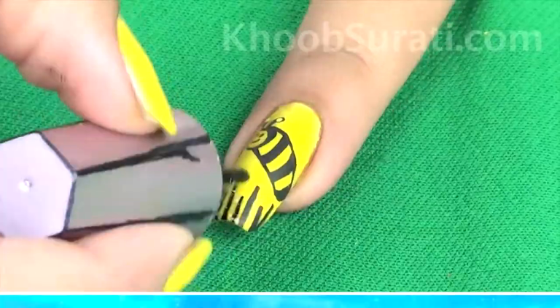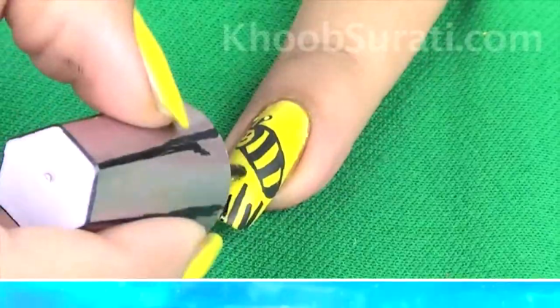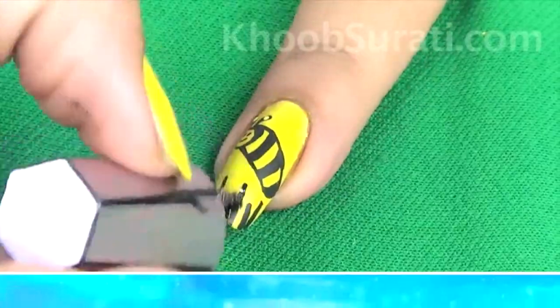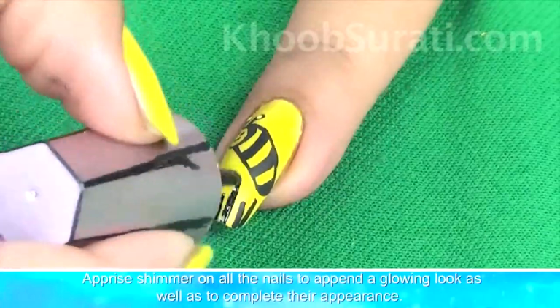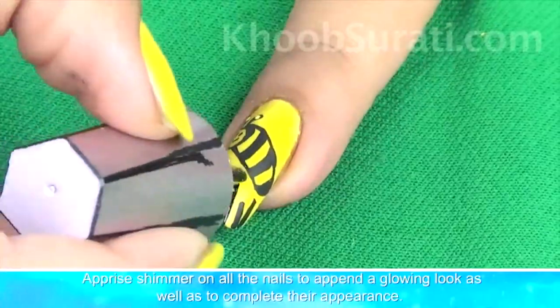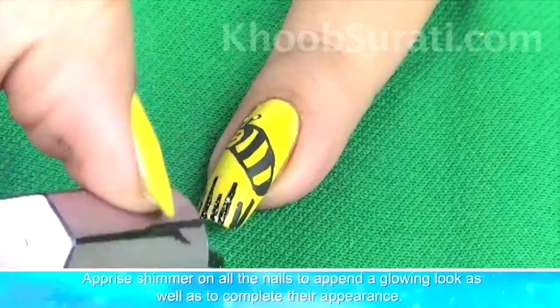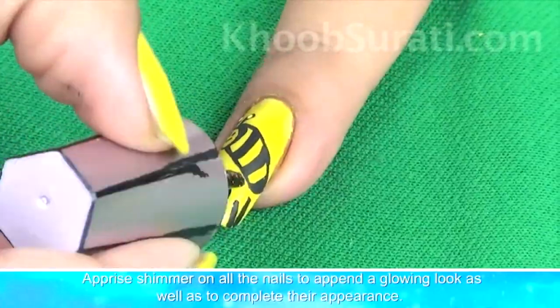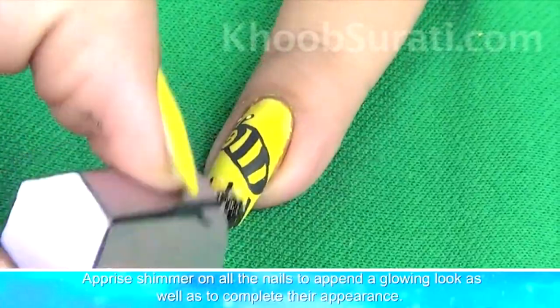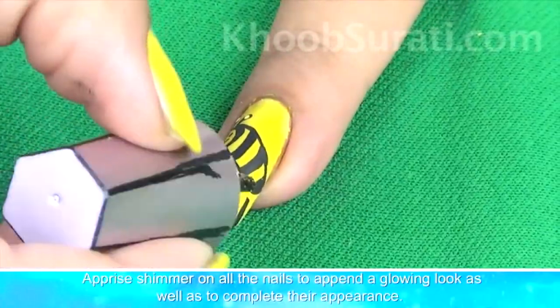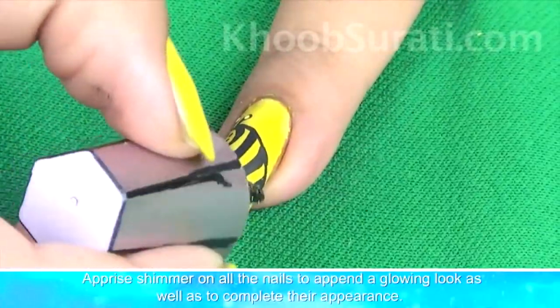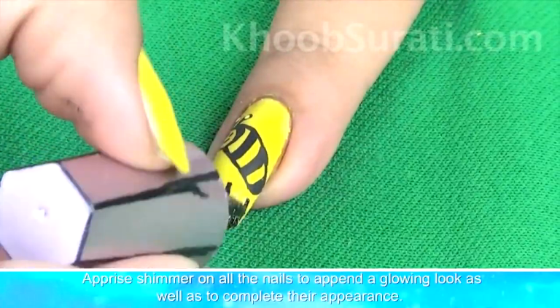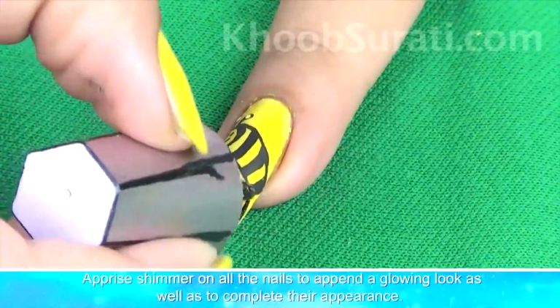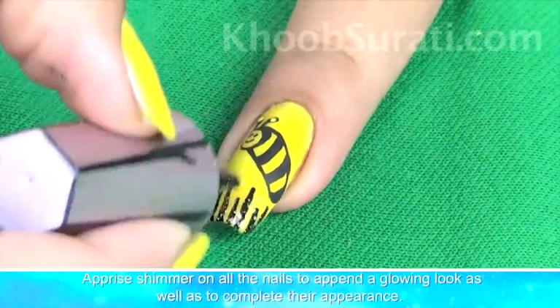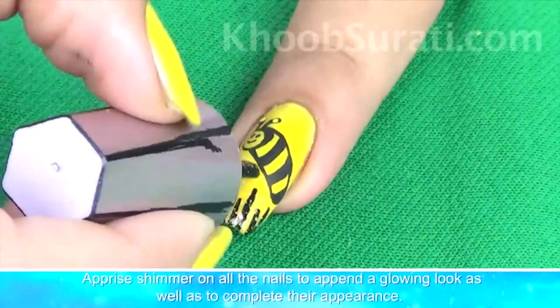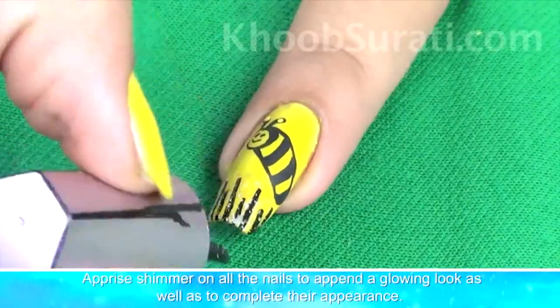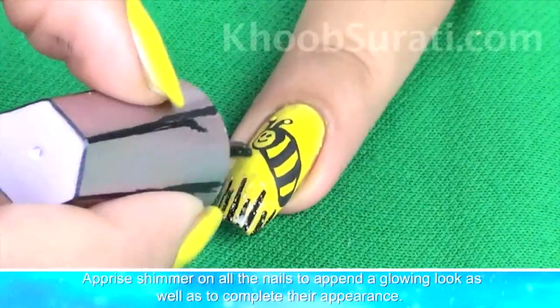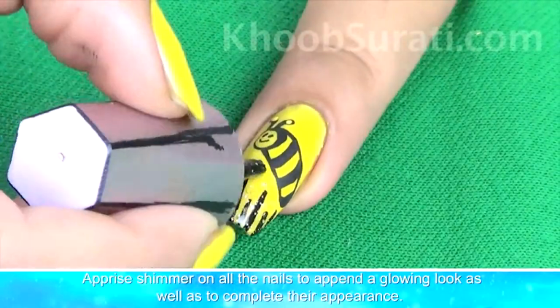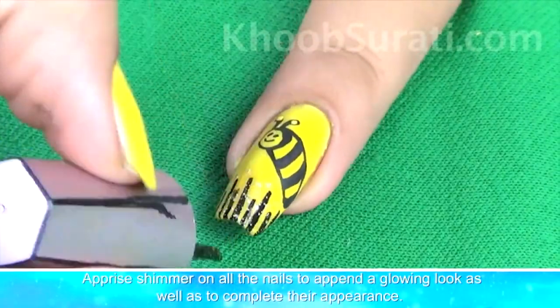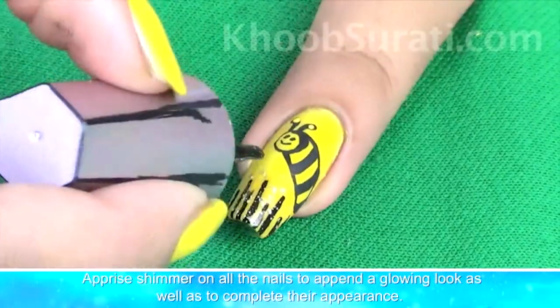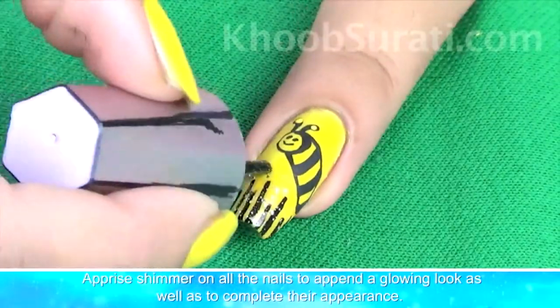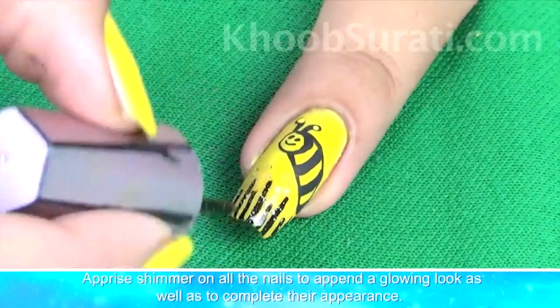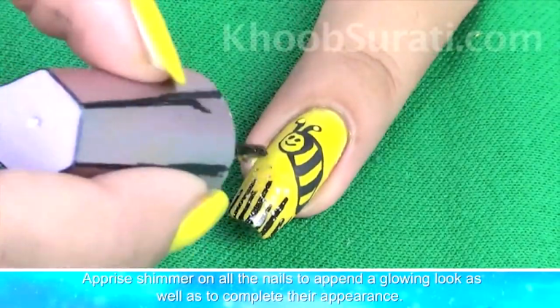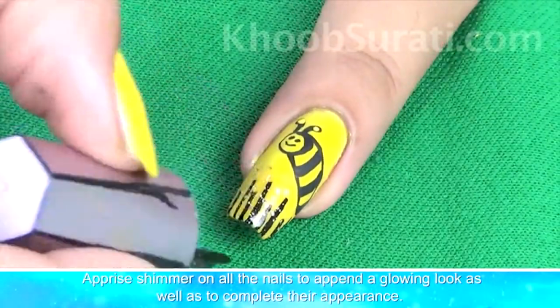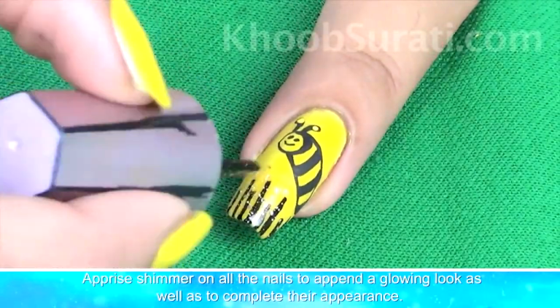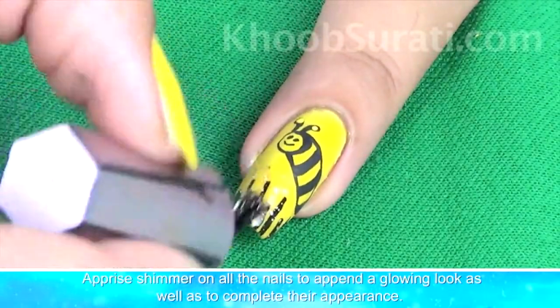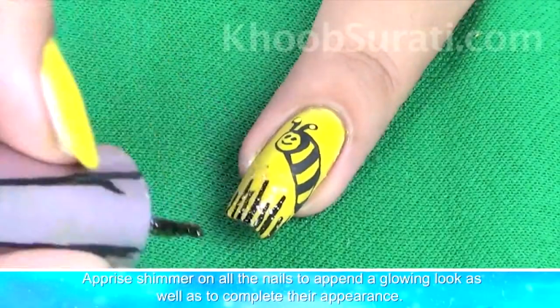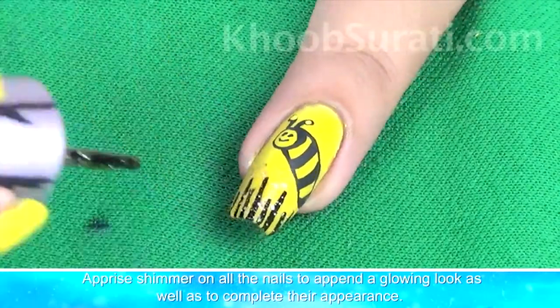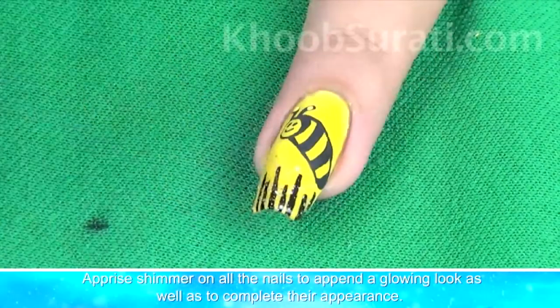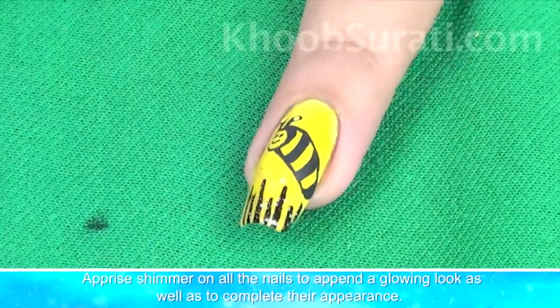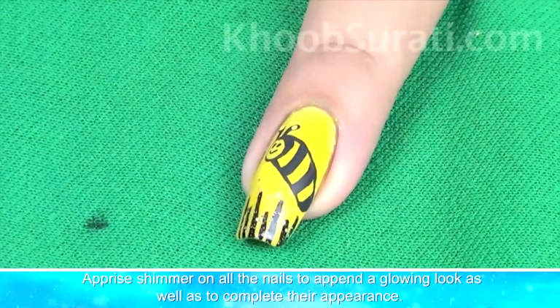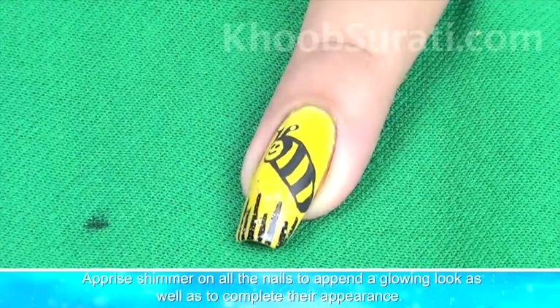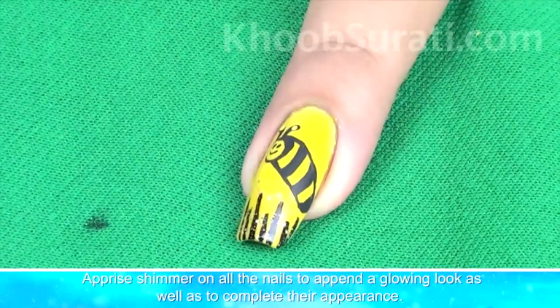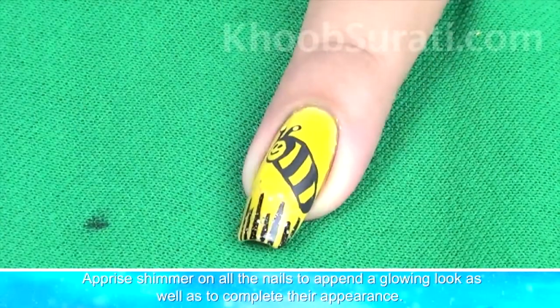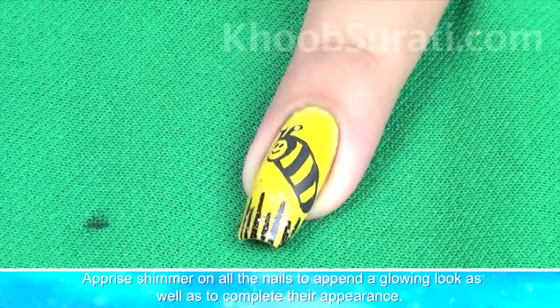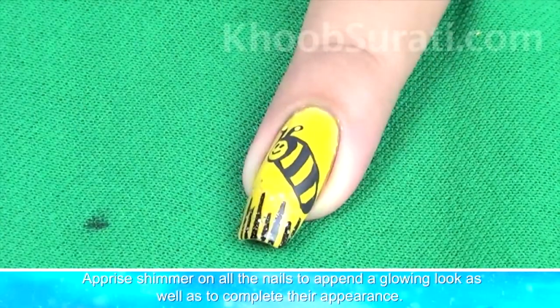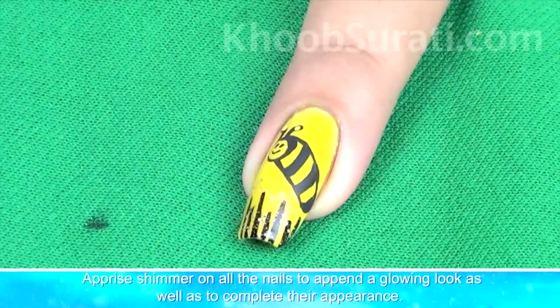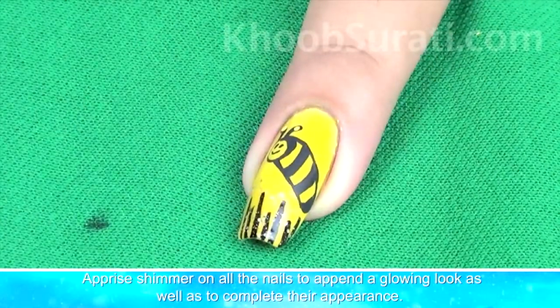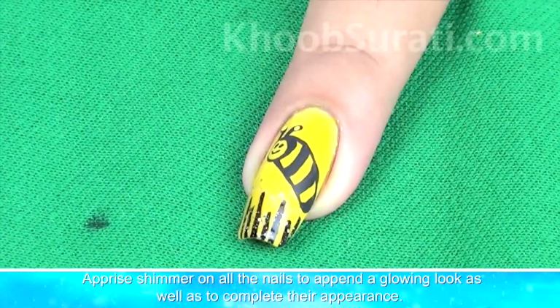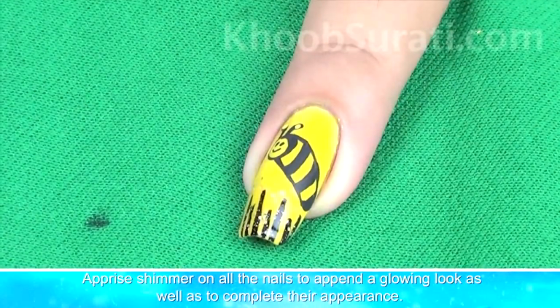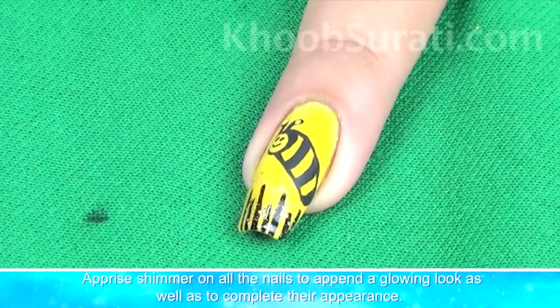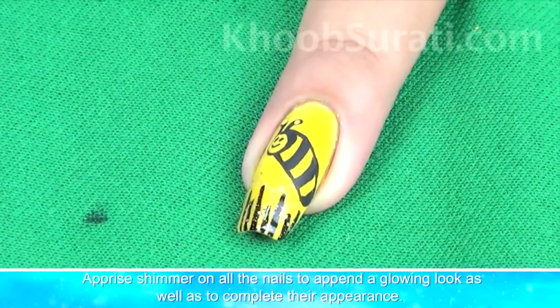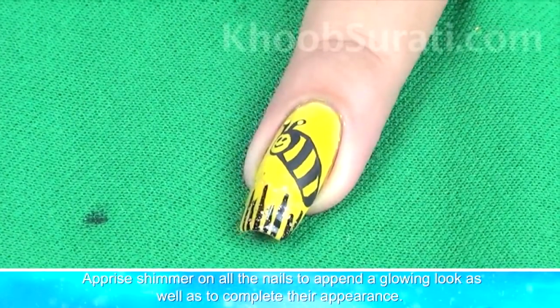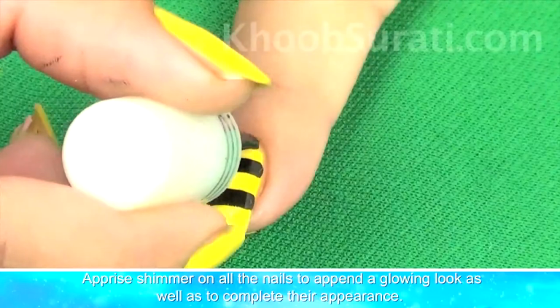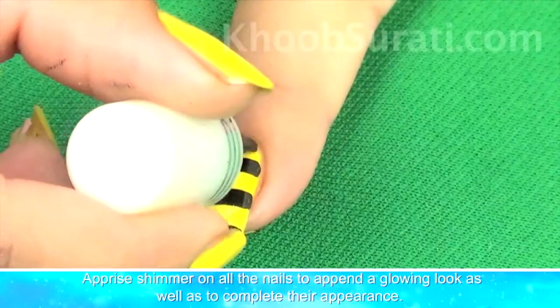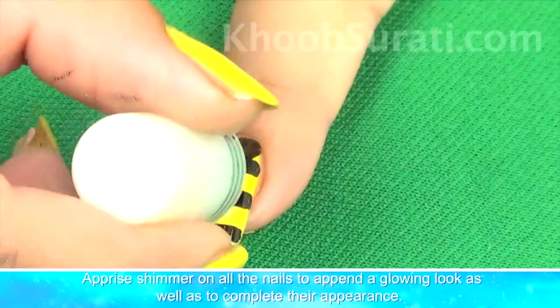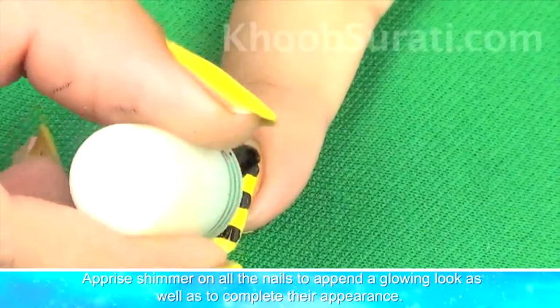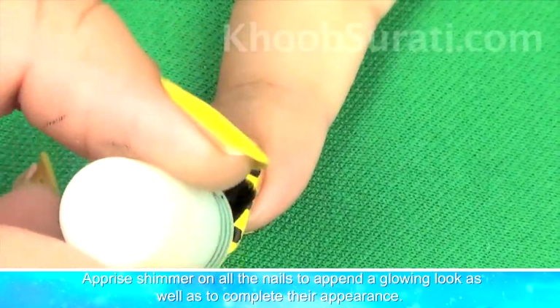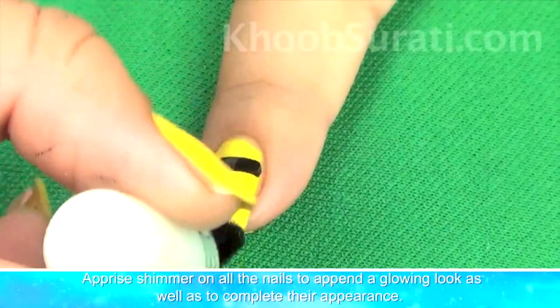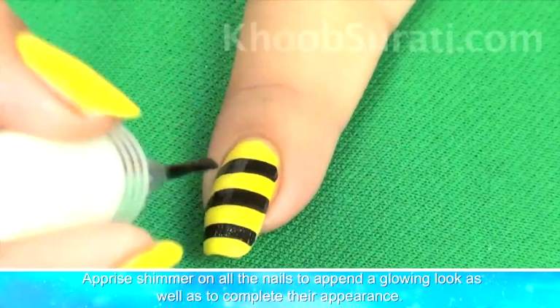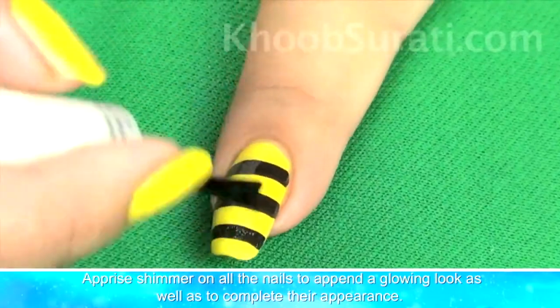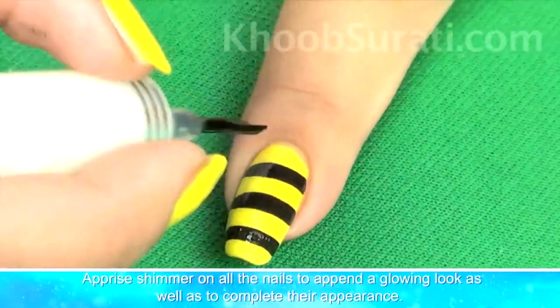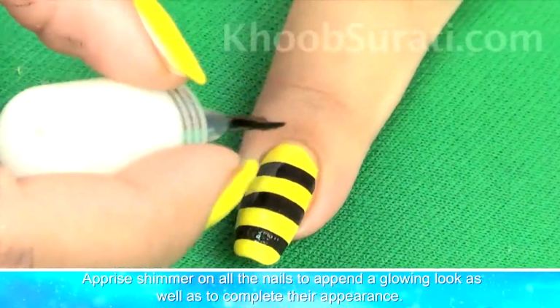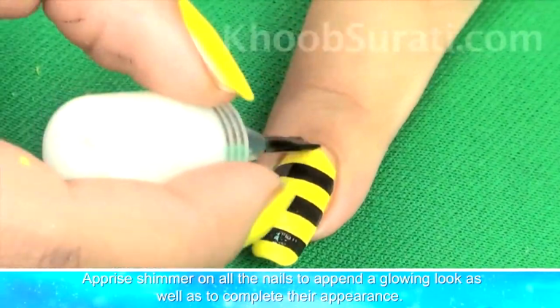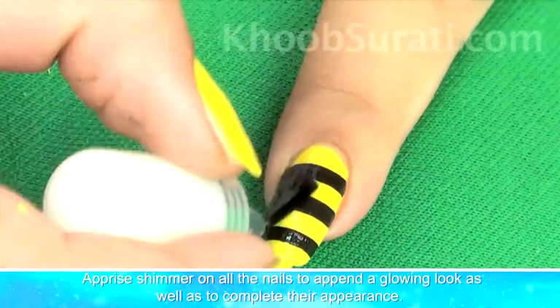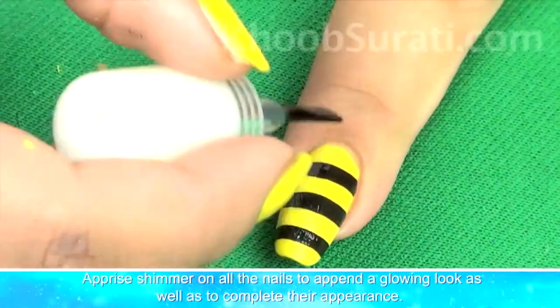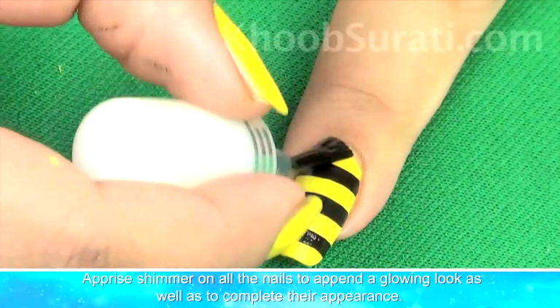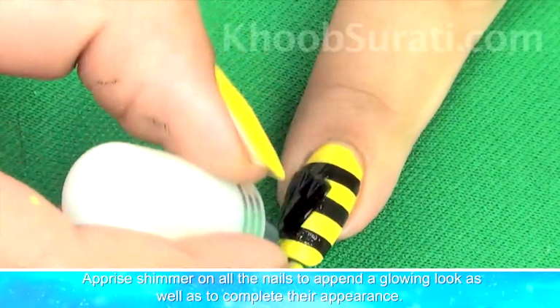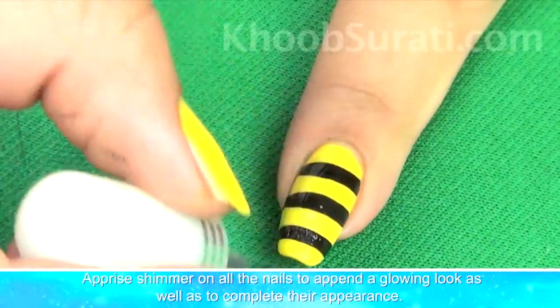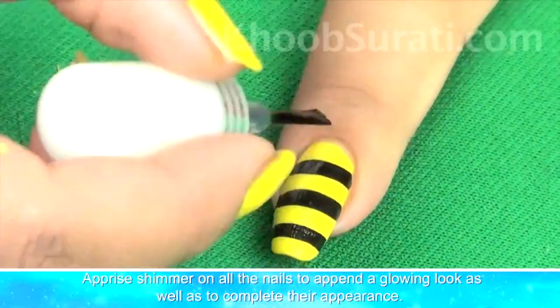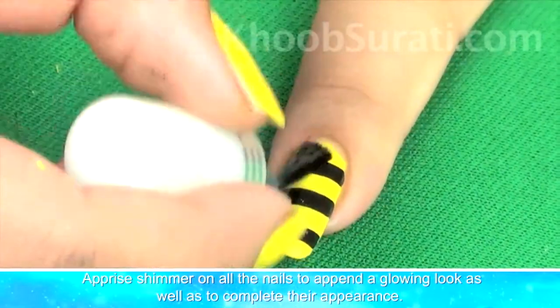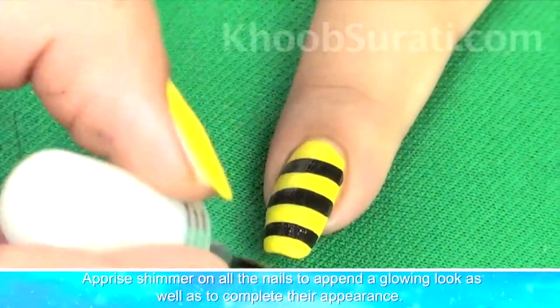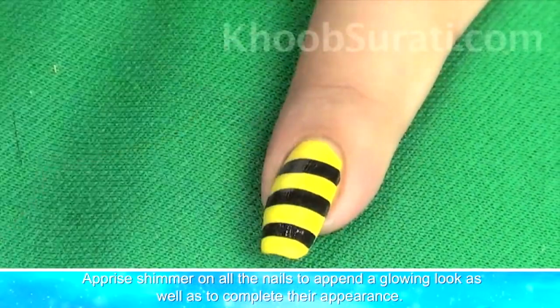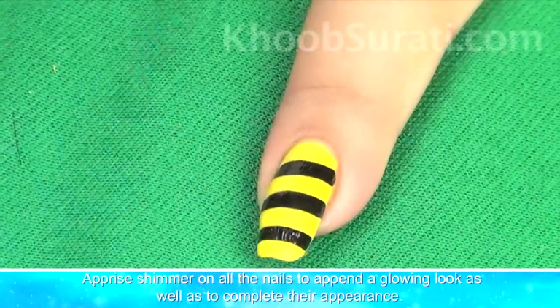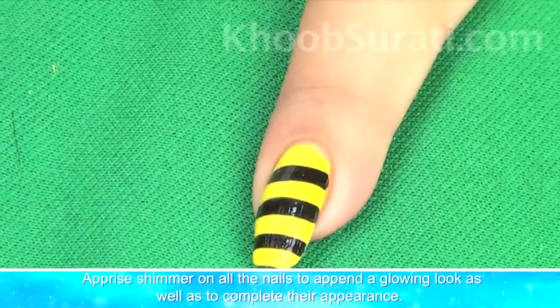Apply shimmer on all the nails to give it a glowing look as well as to complete their appearance.